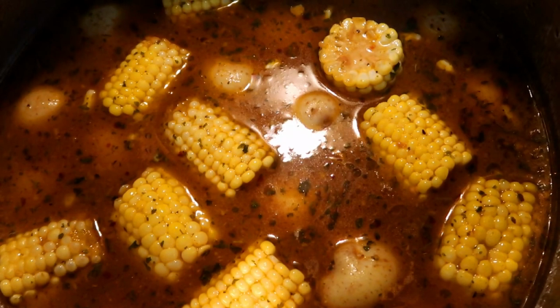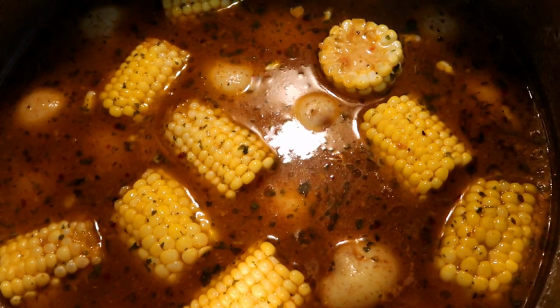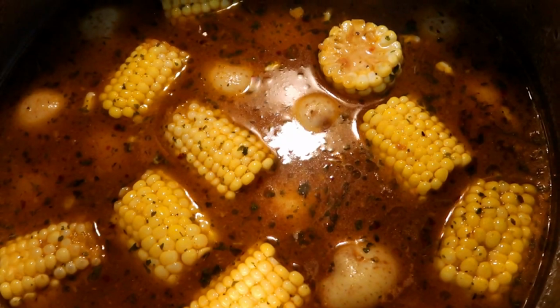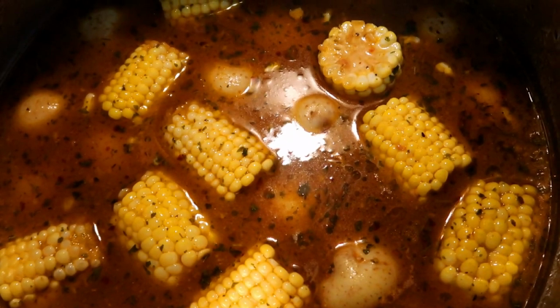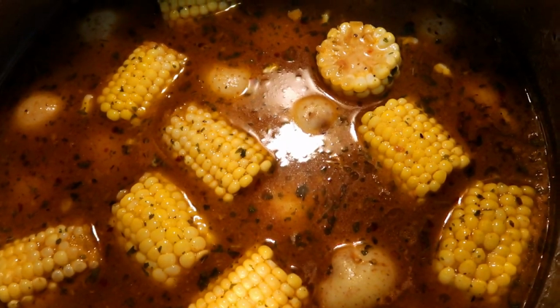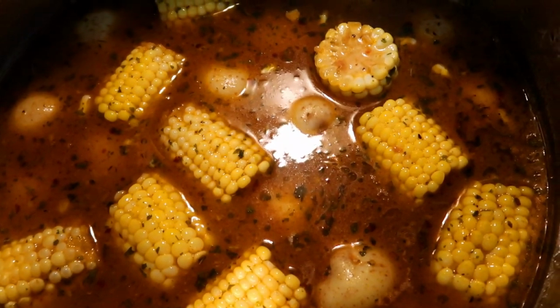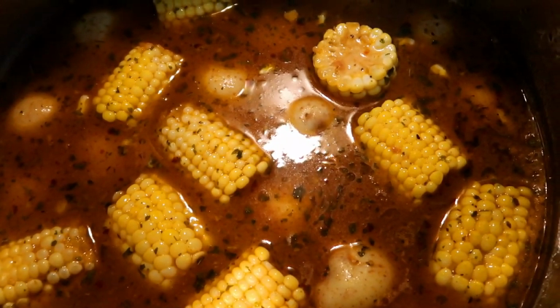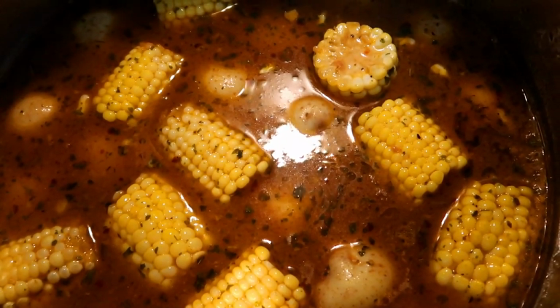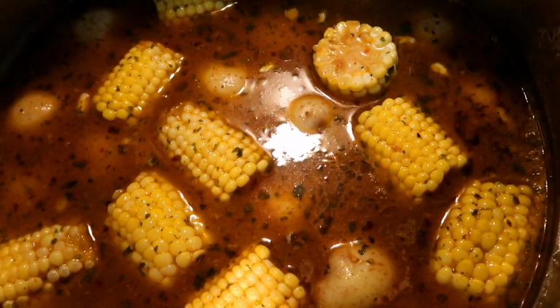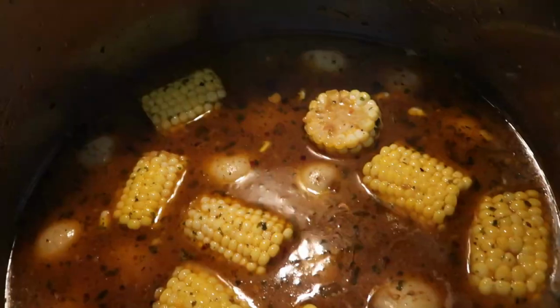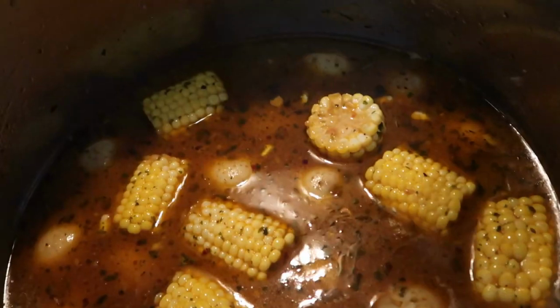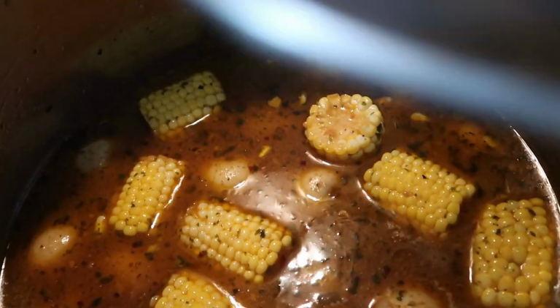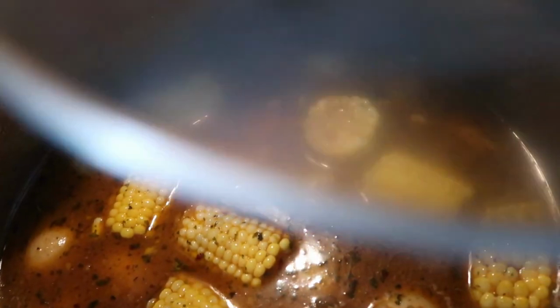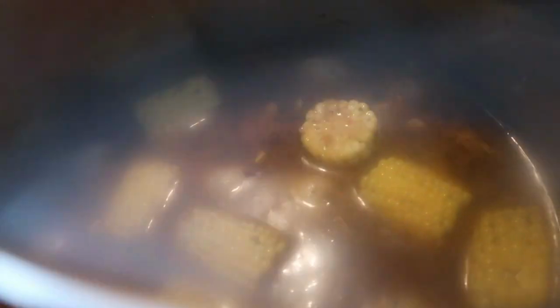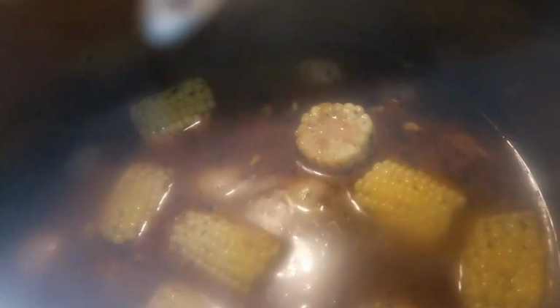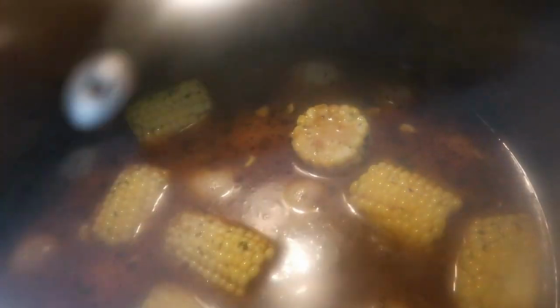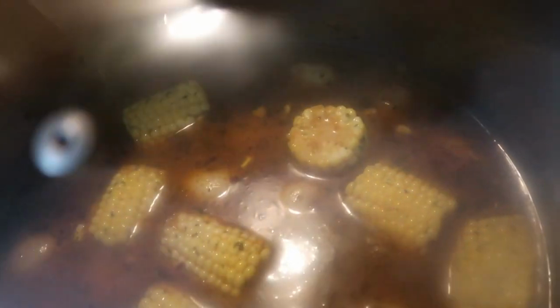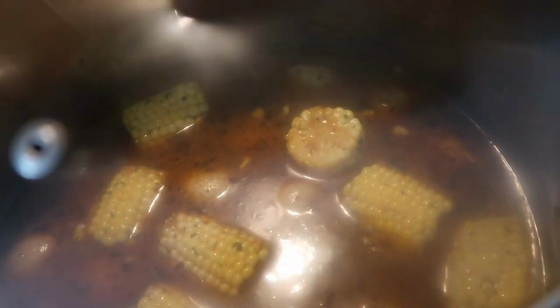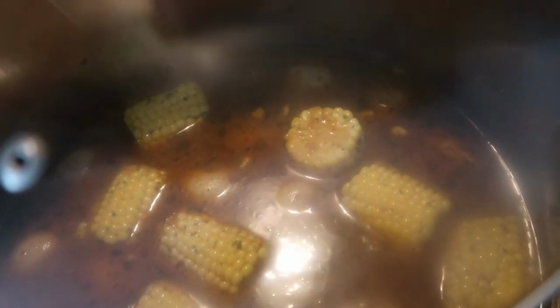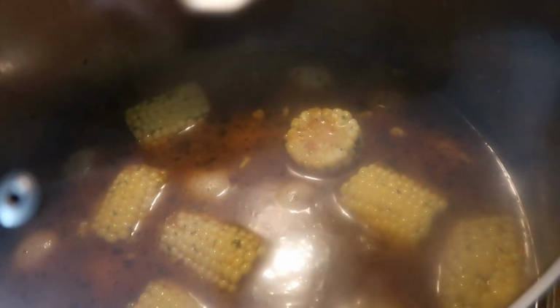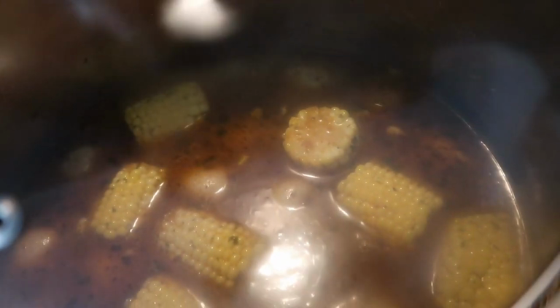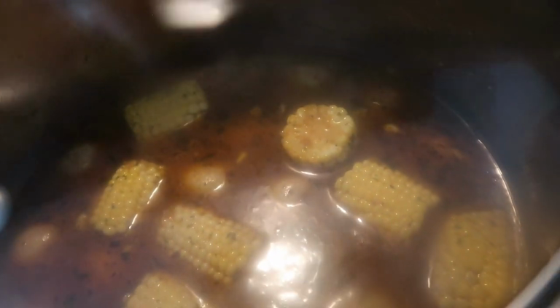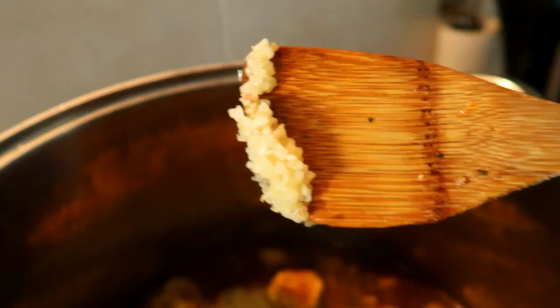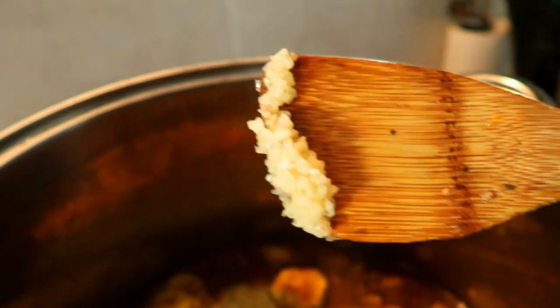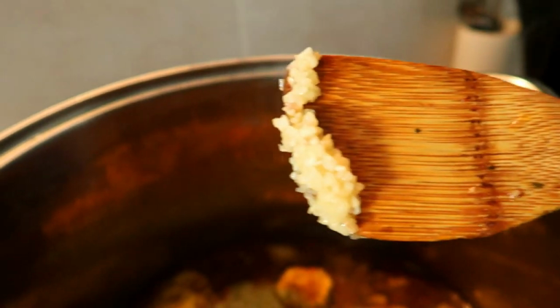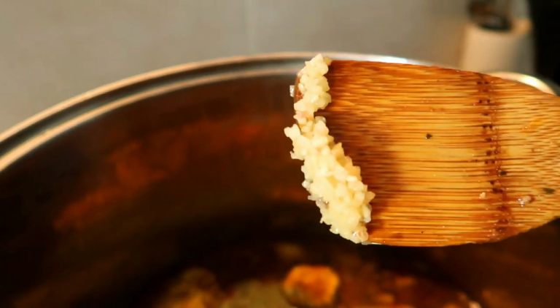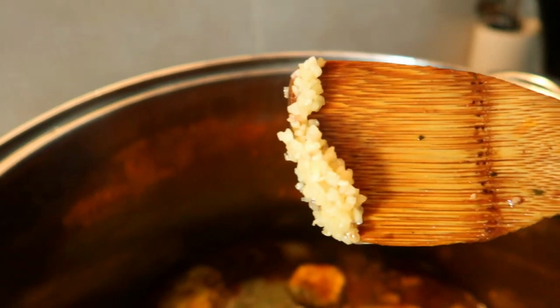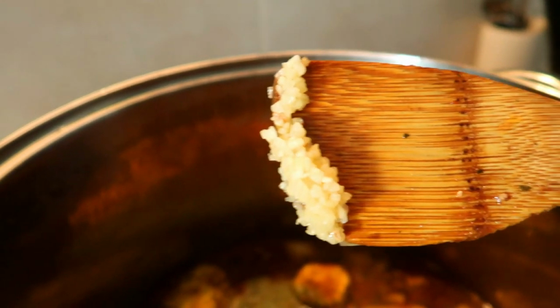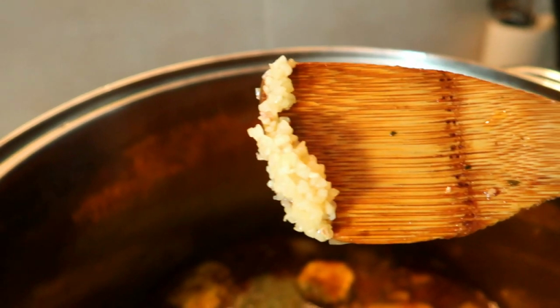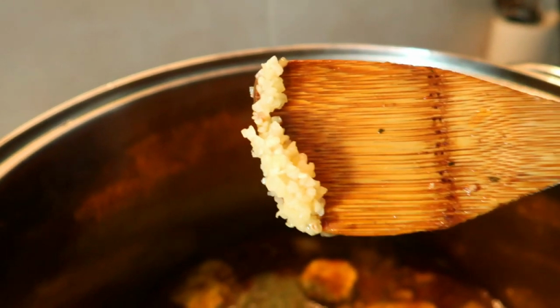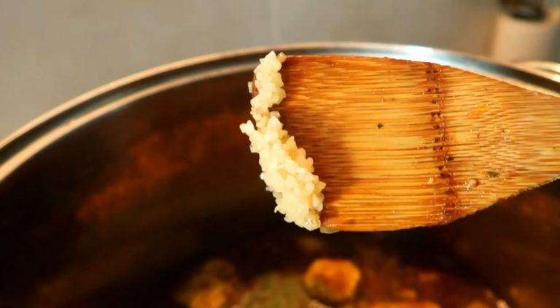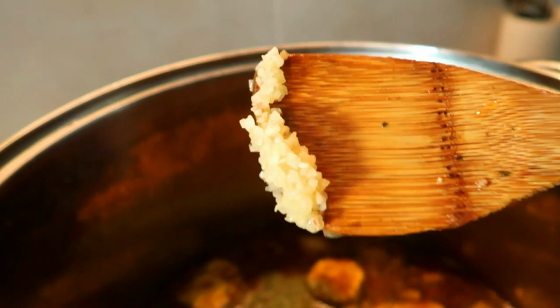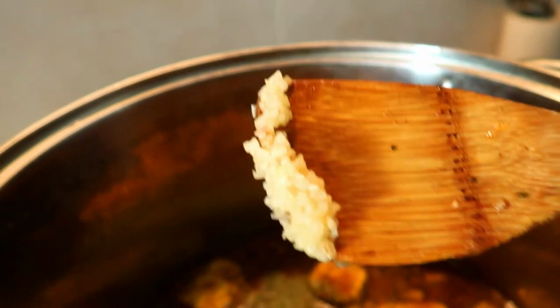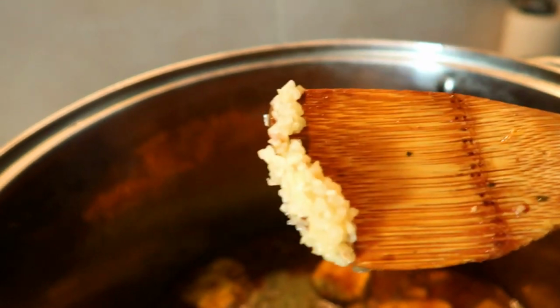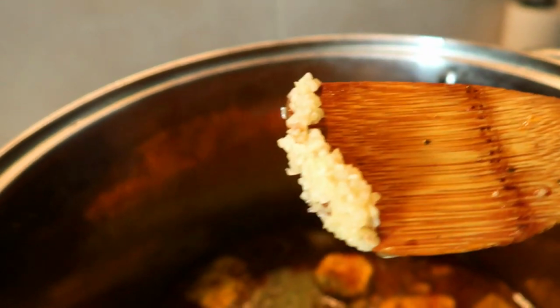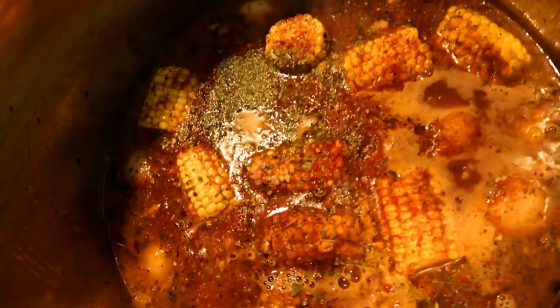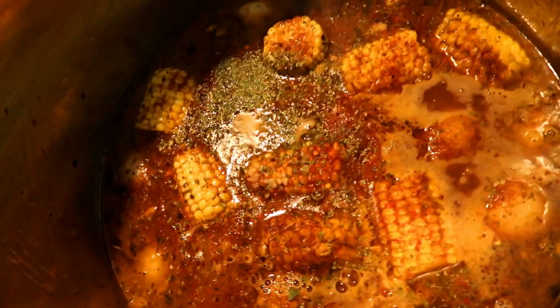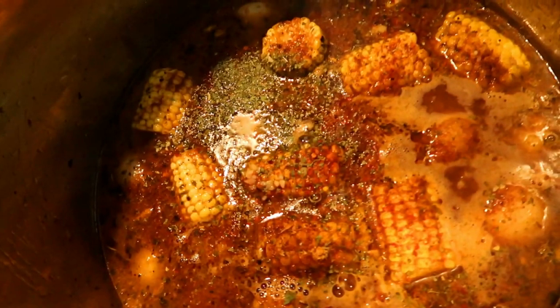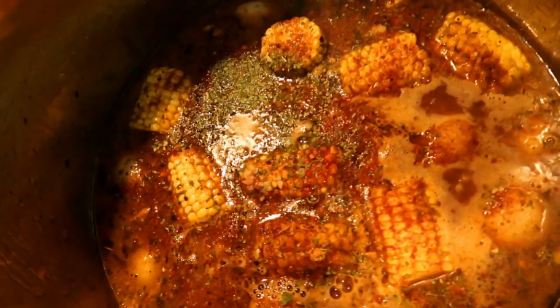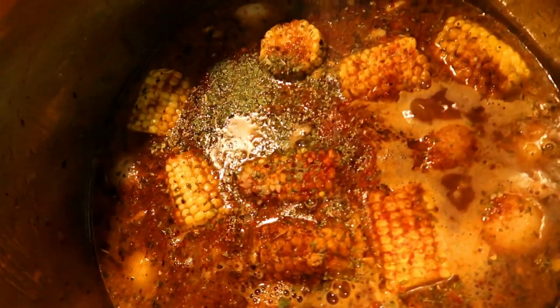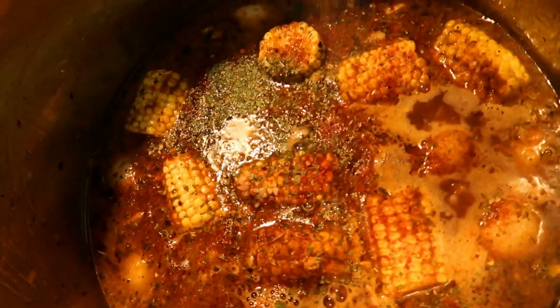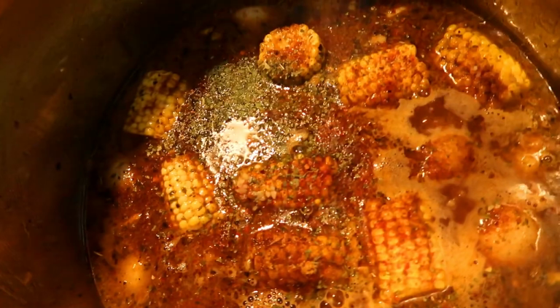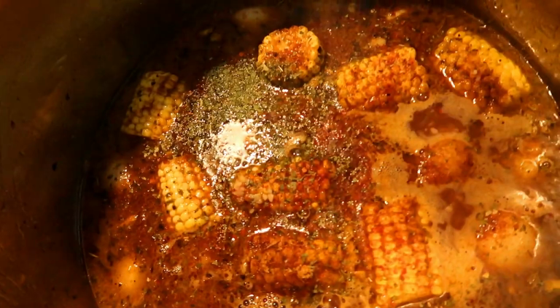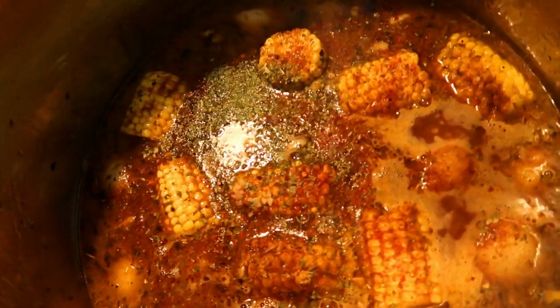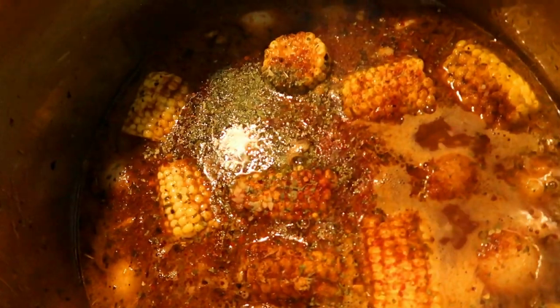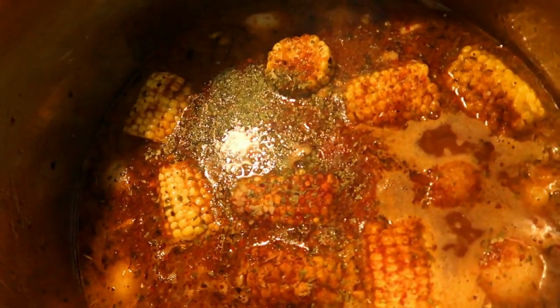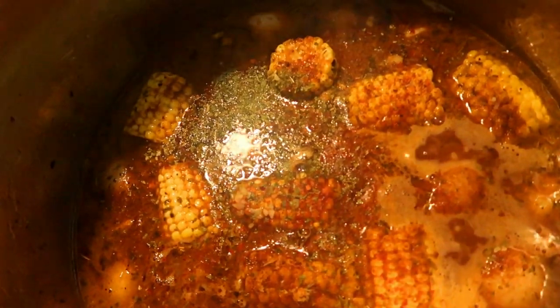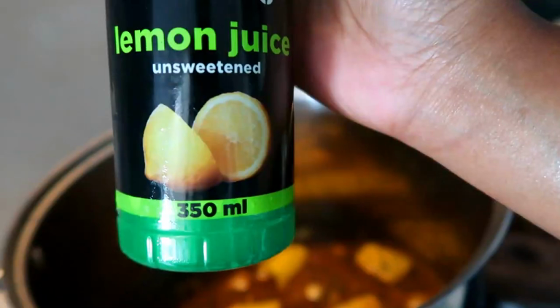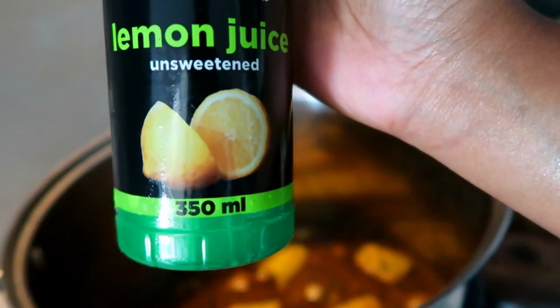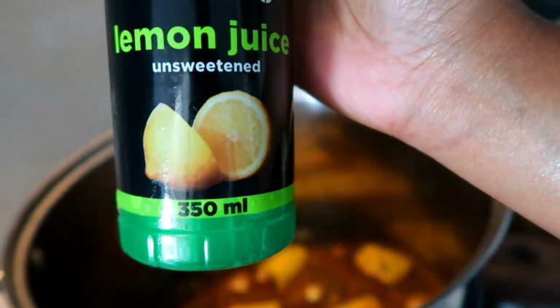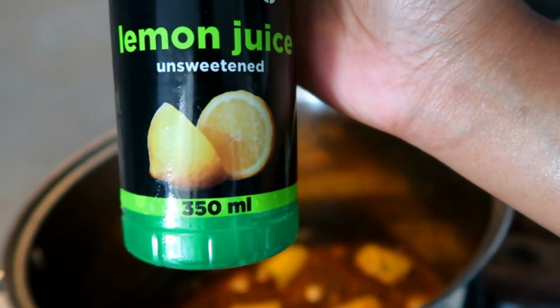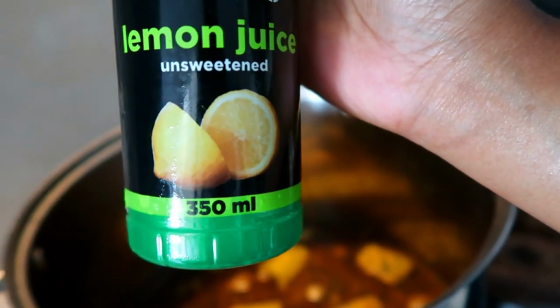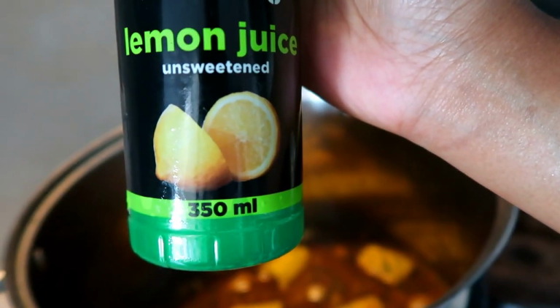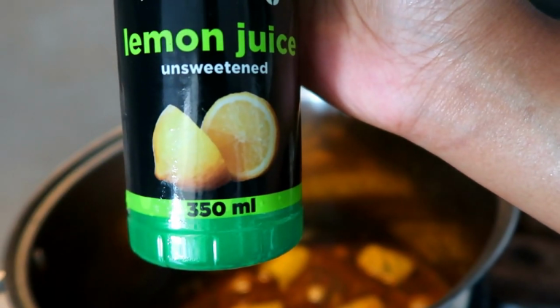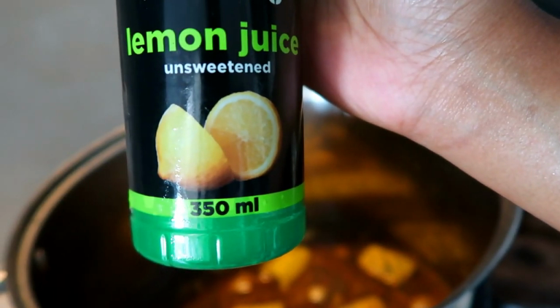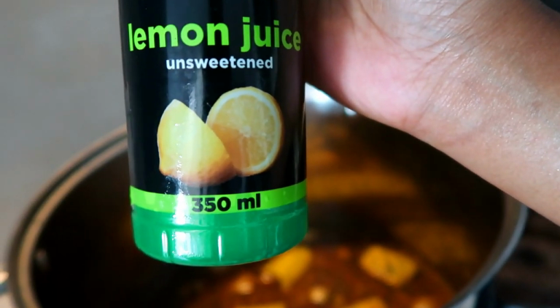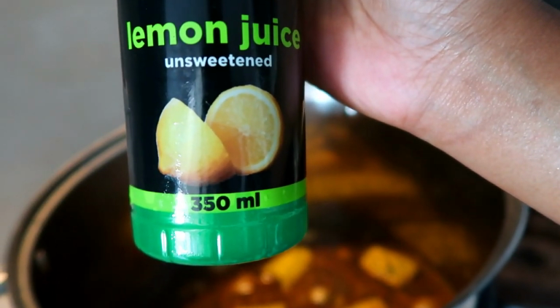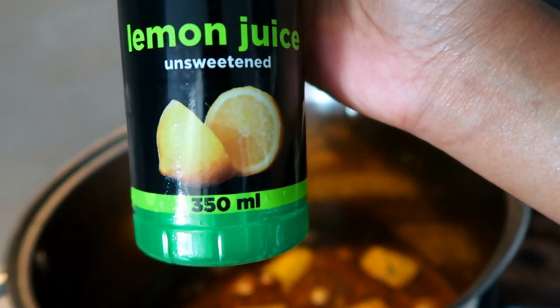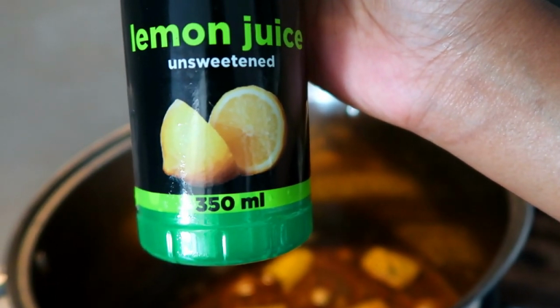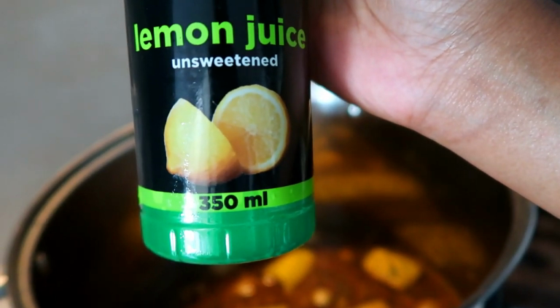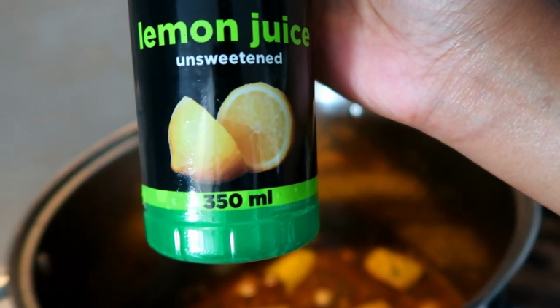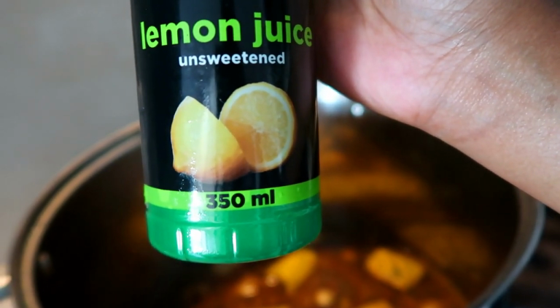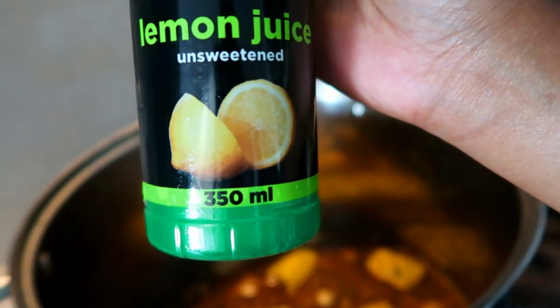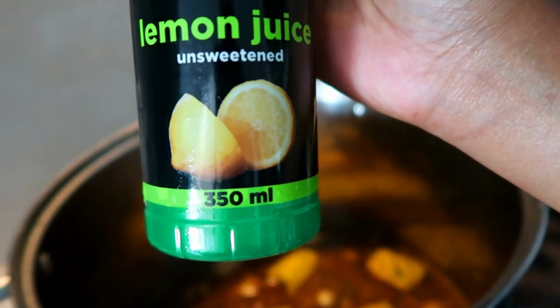You can add more garlic and seasoning if you need to. Add some lemon juice to your stock and let it simmer.